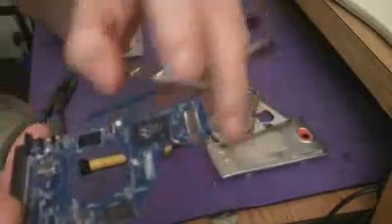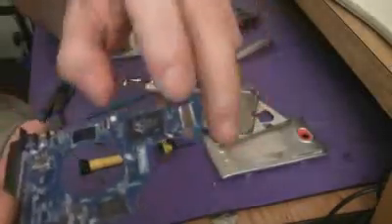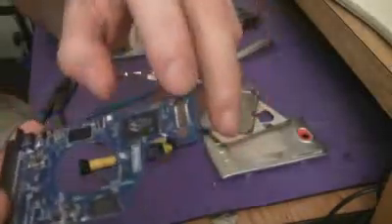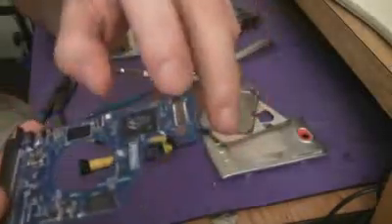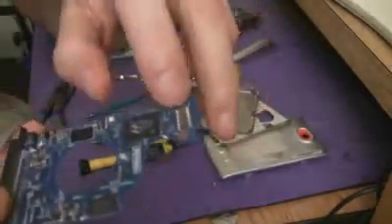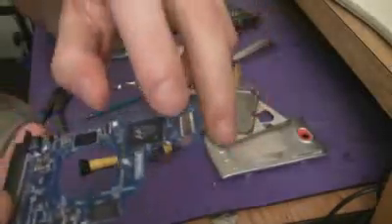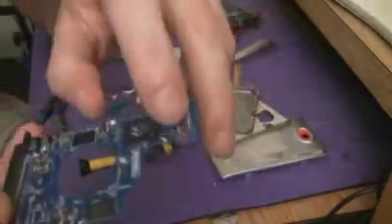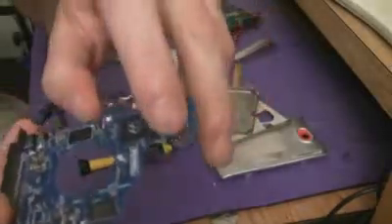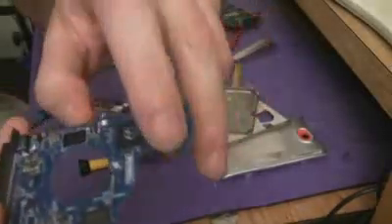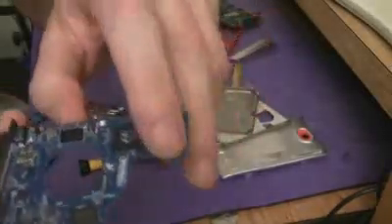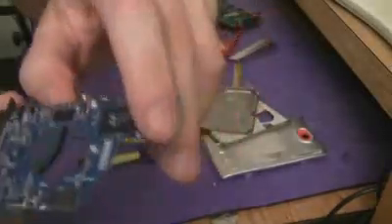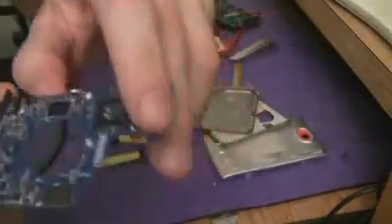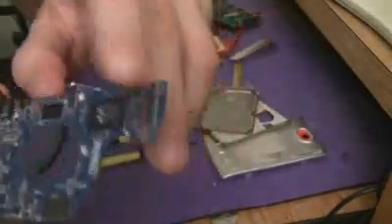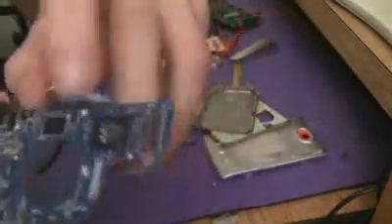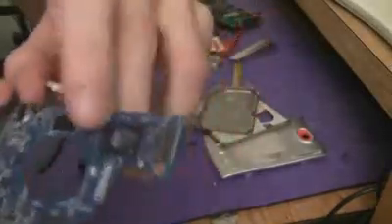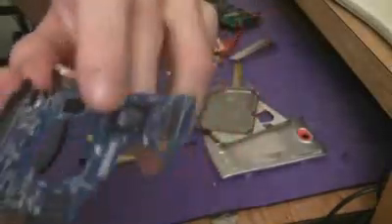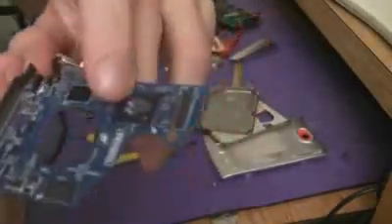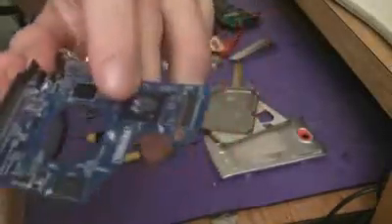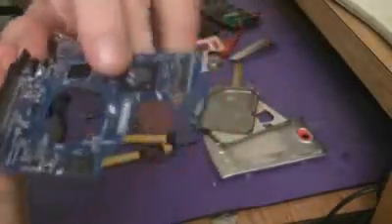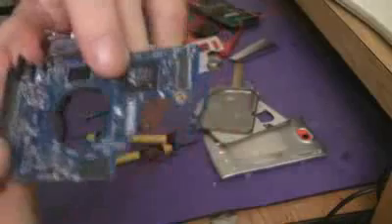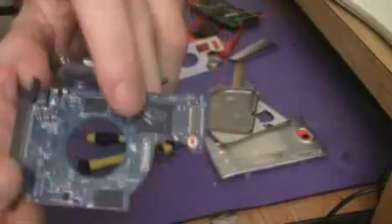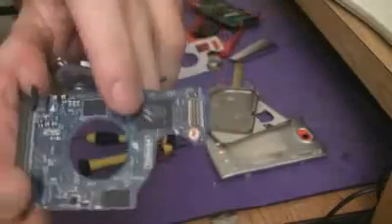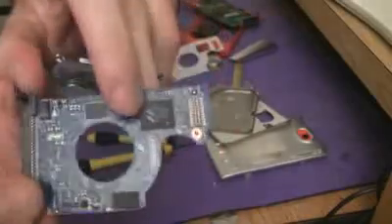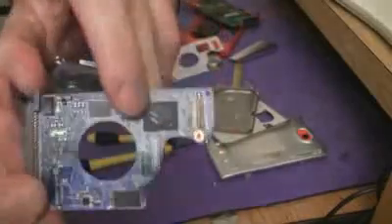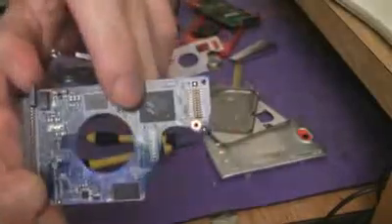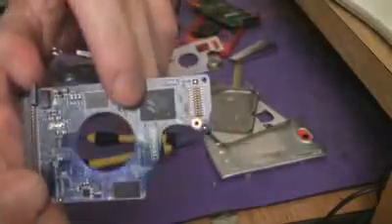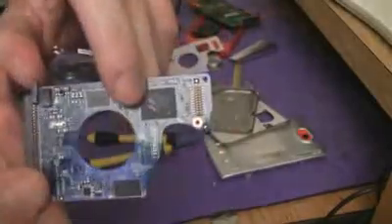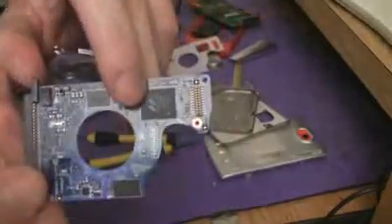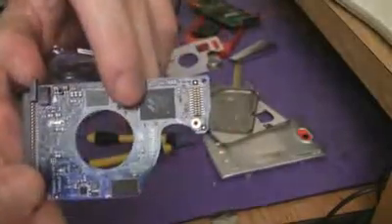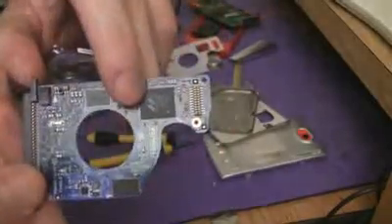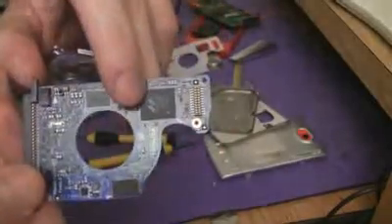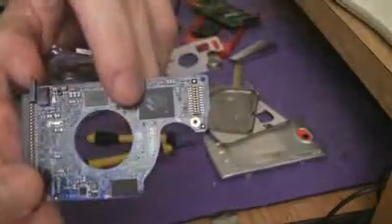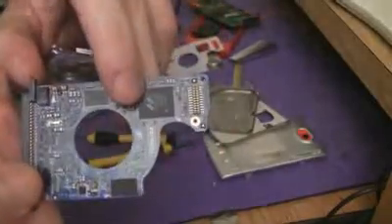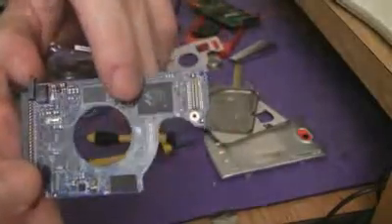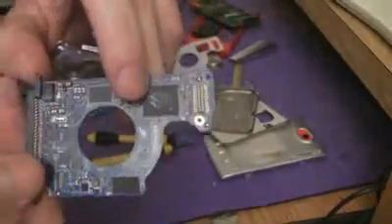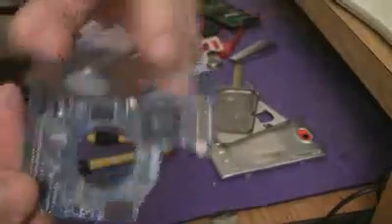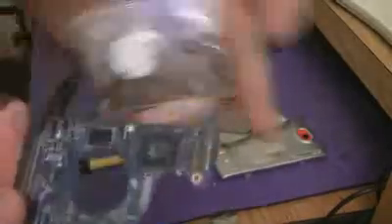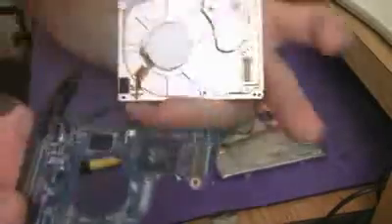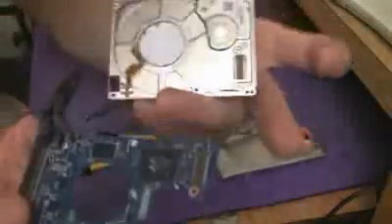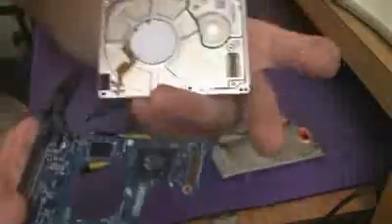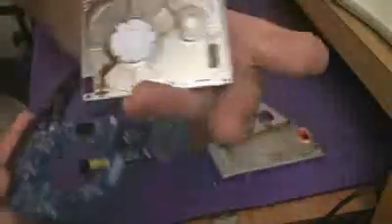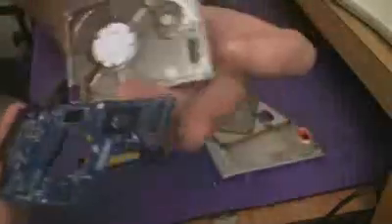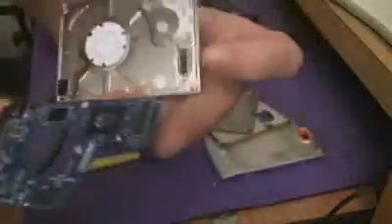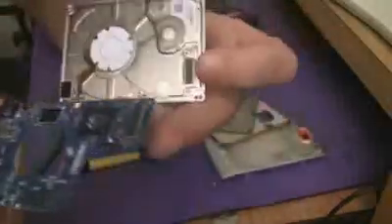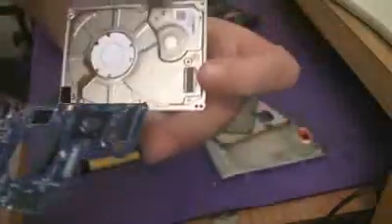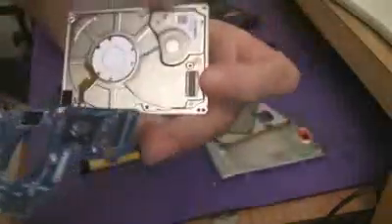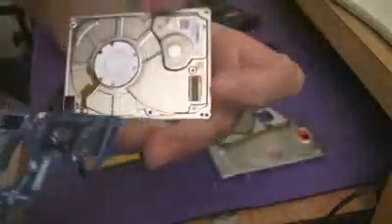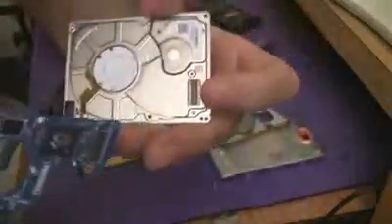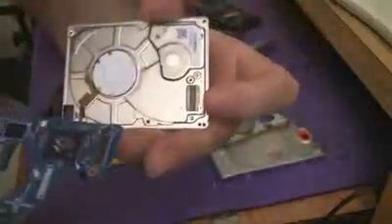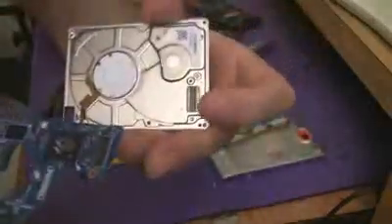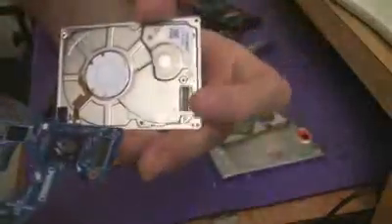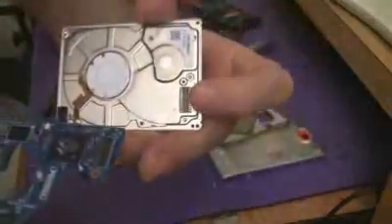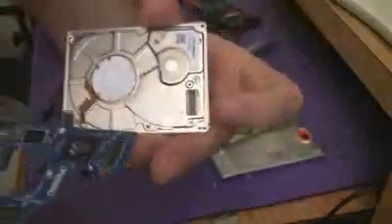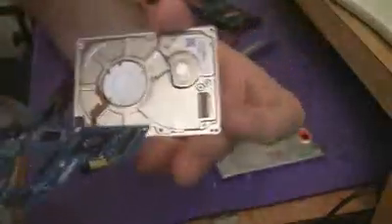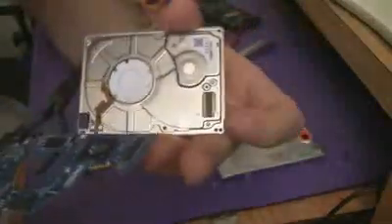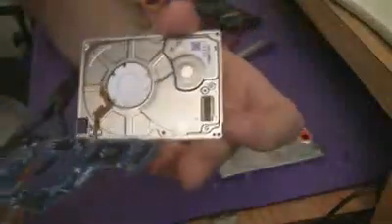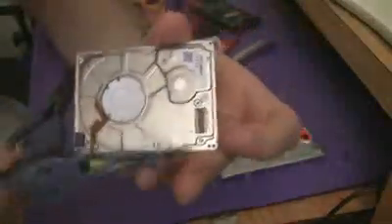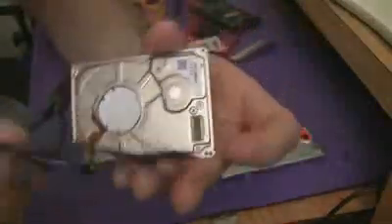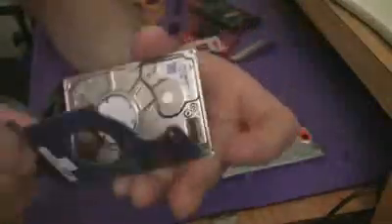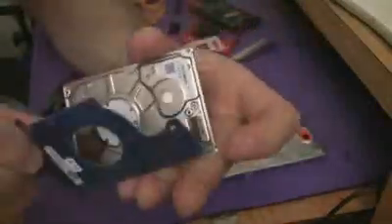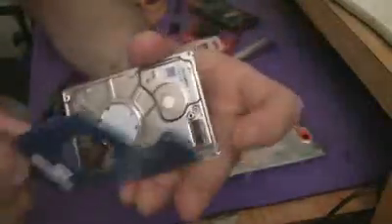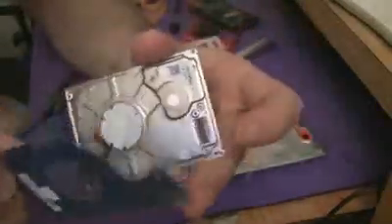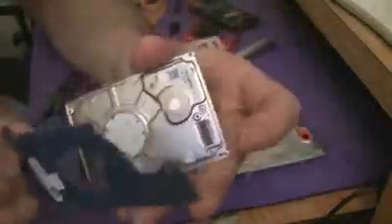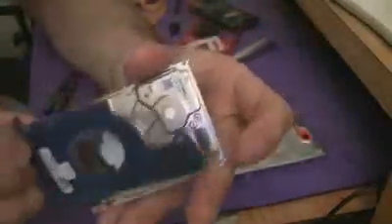That little thing there, which you're probably going to see, is the connectors — they're connected to the drive.